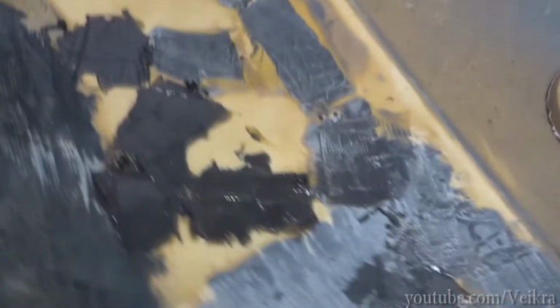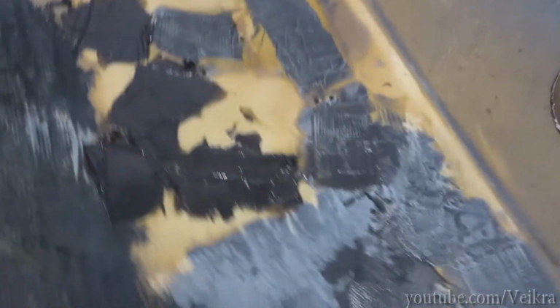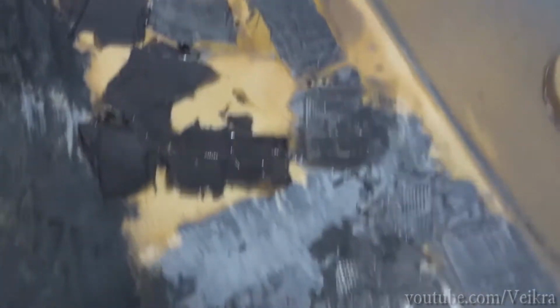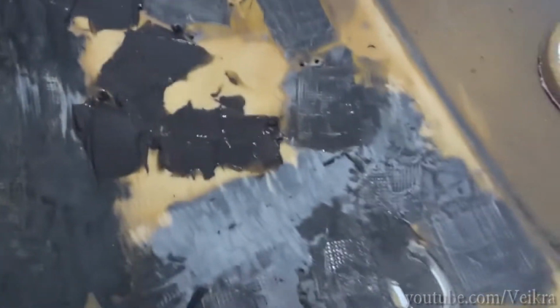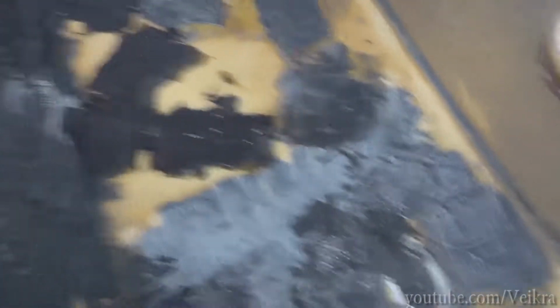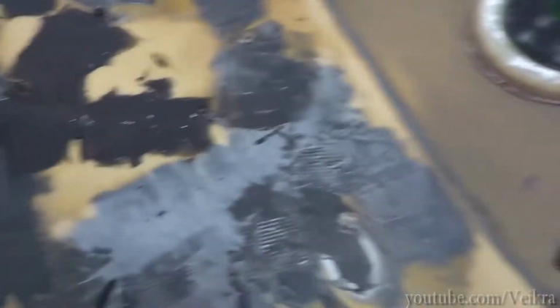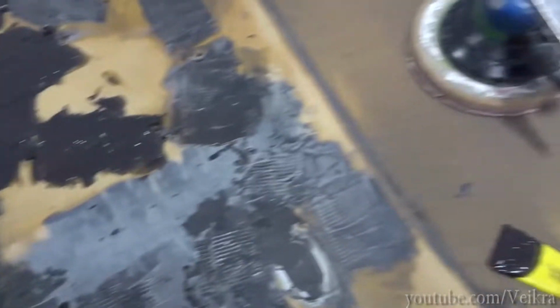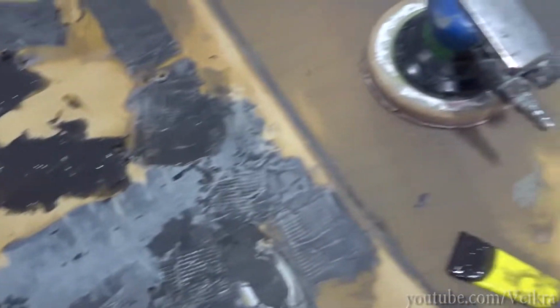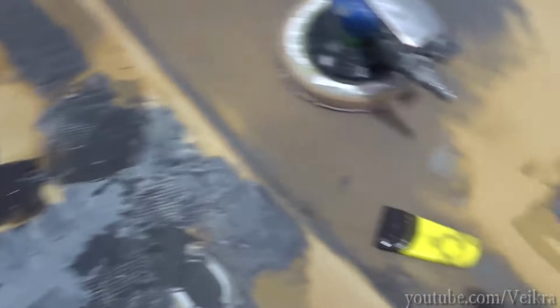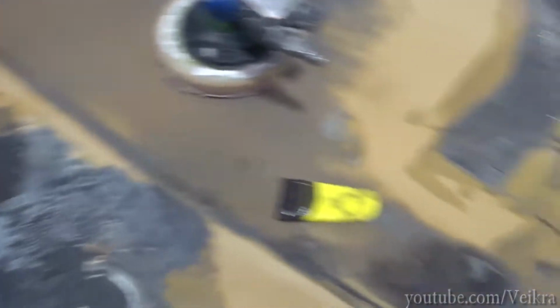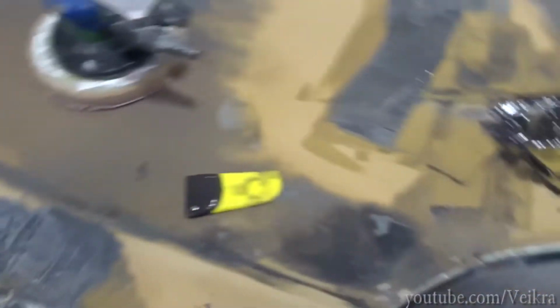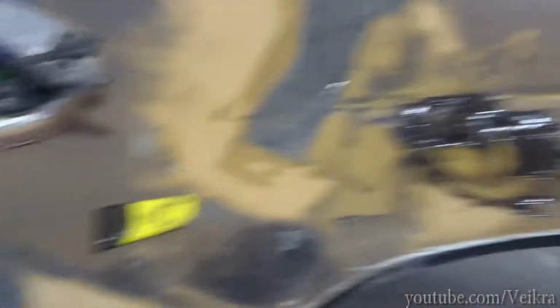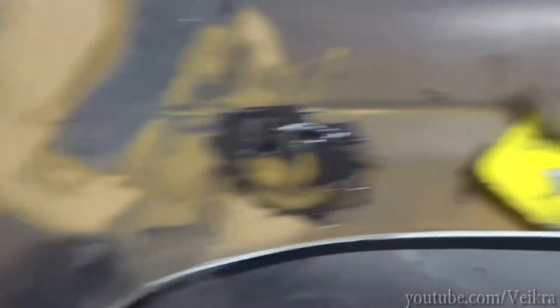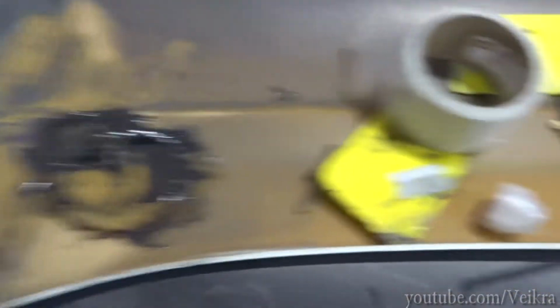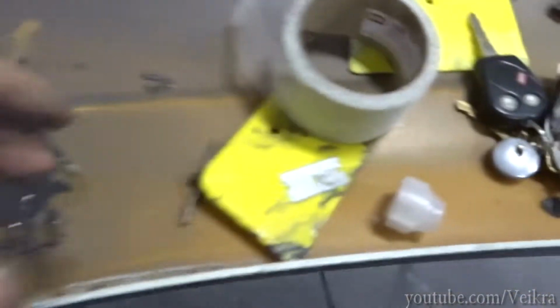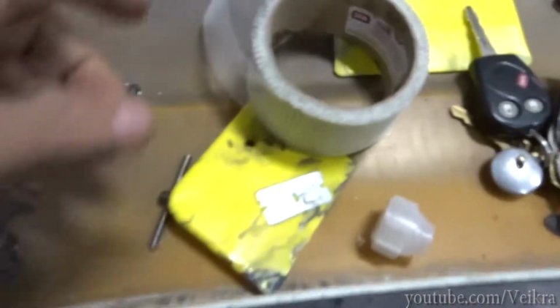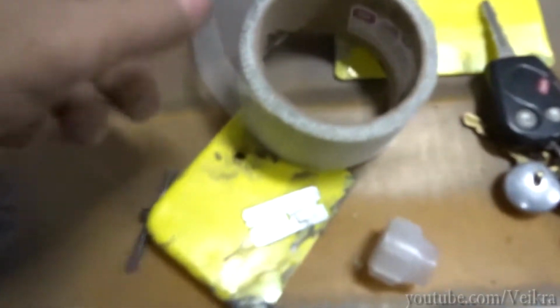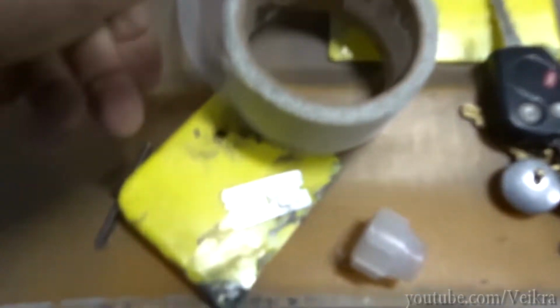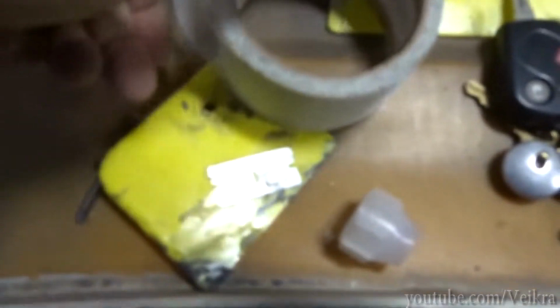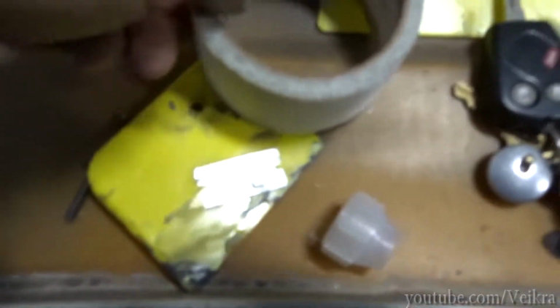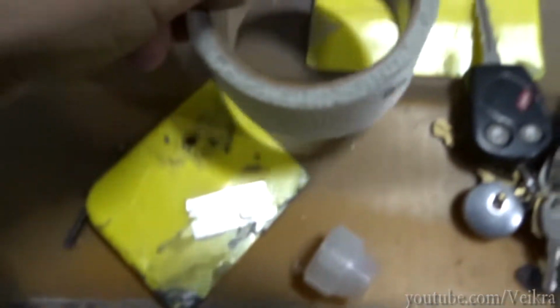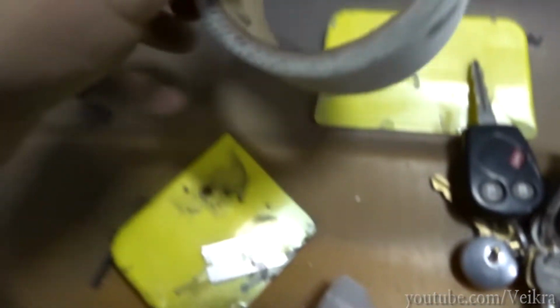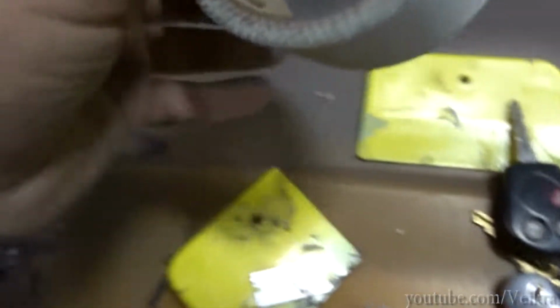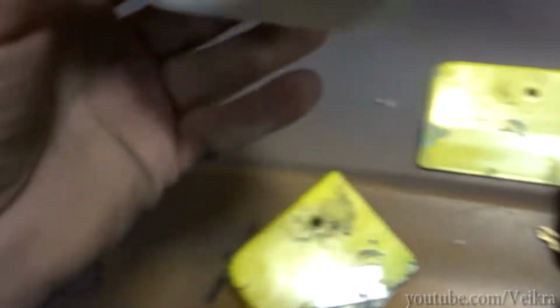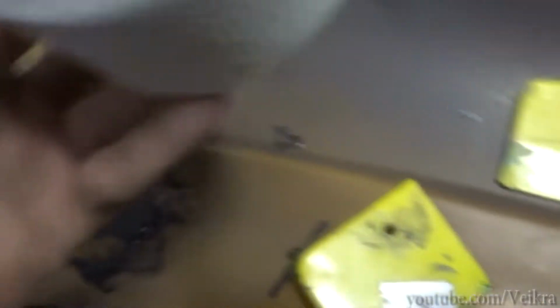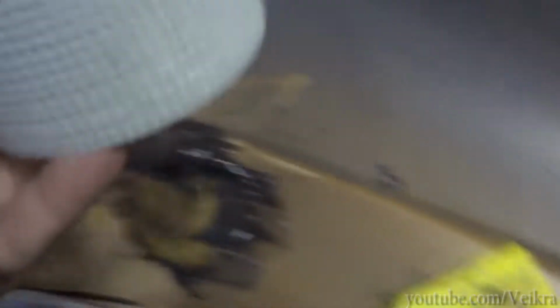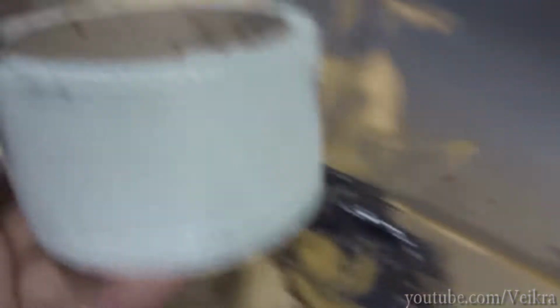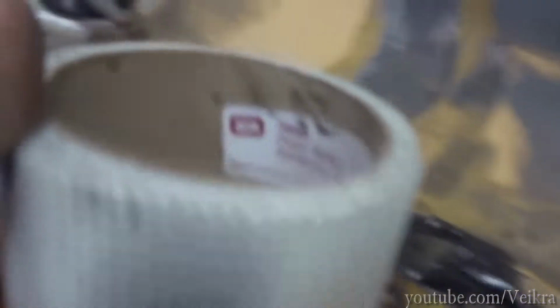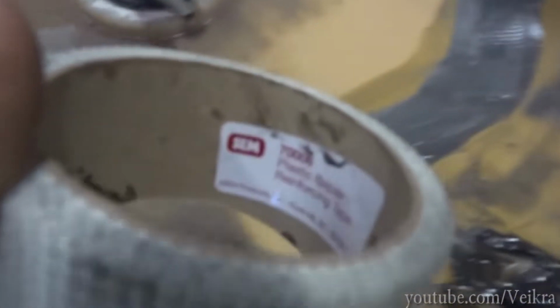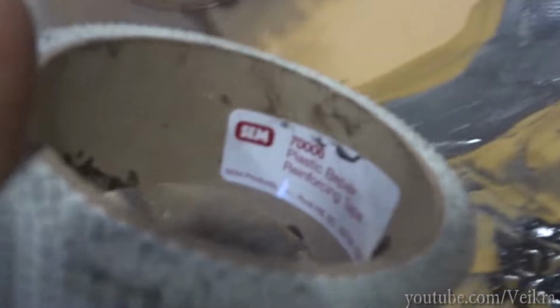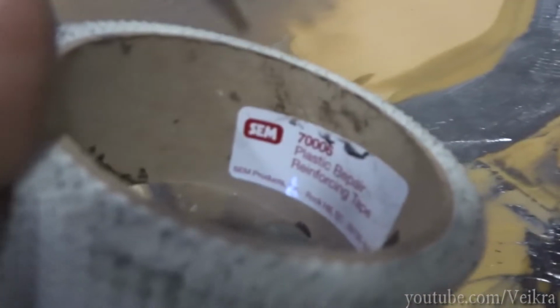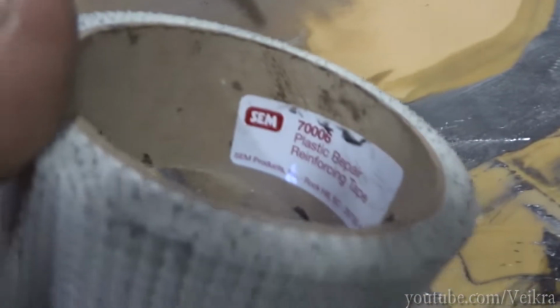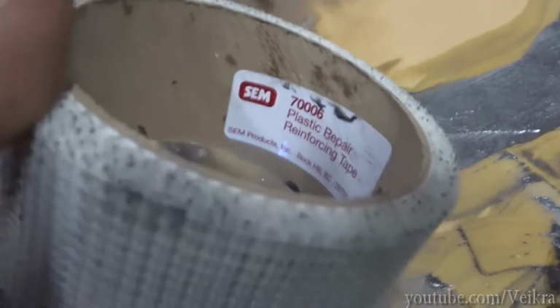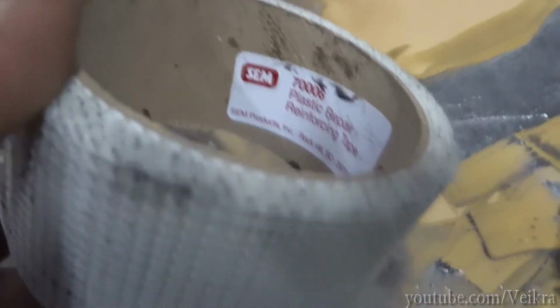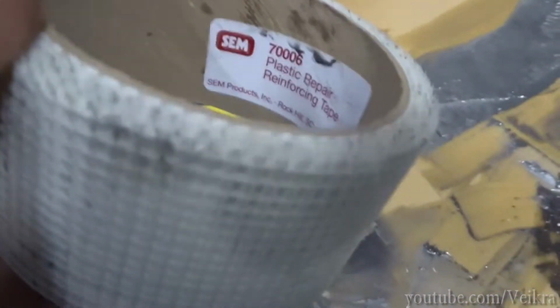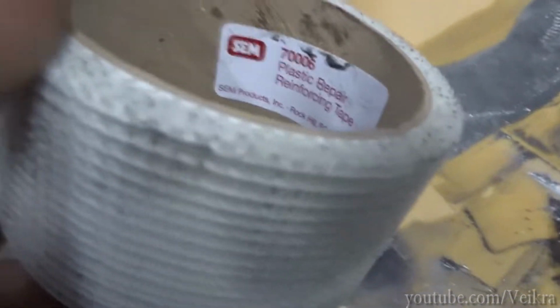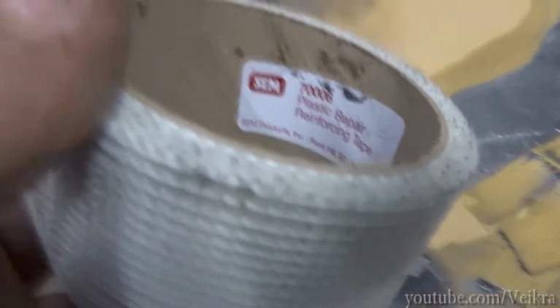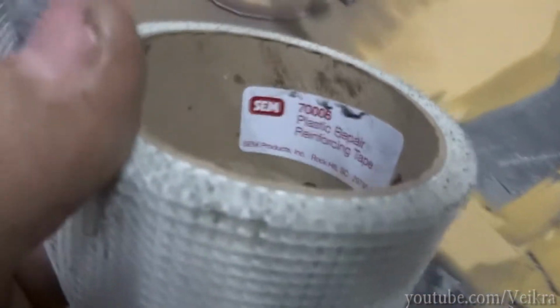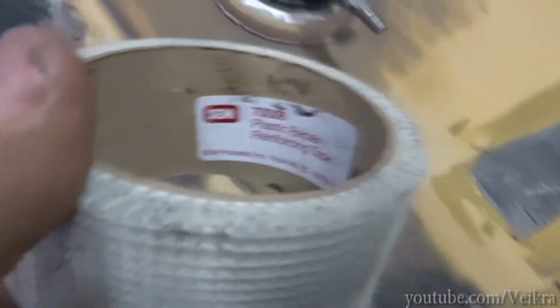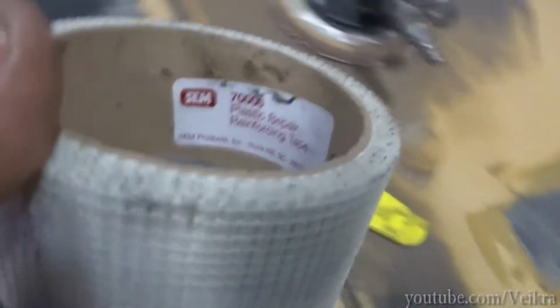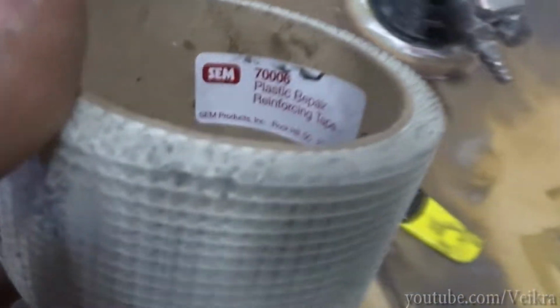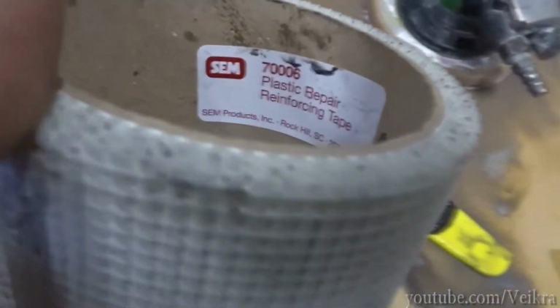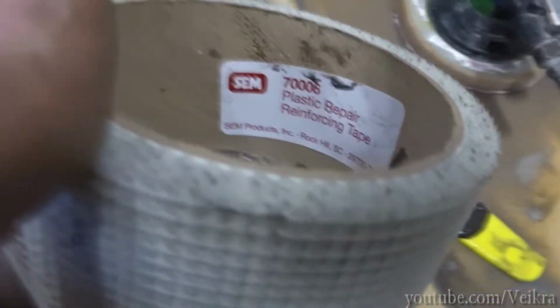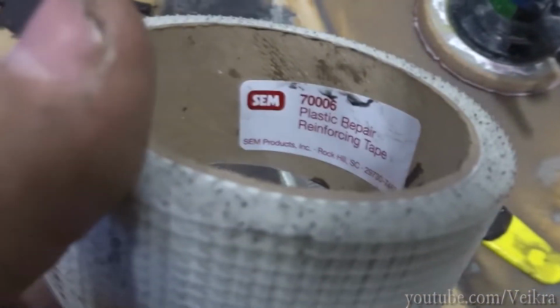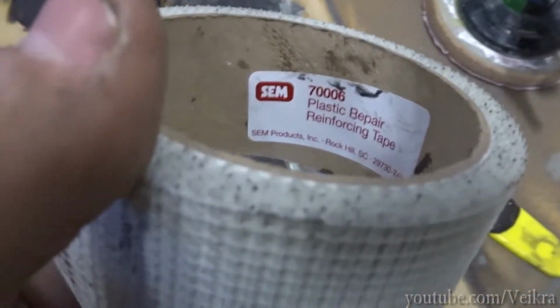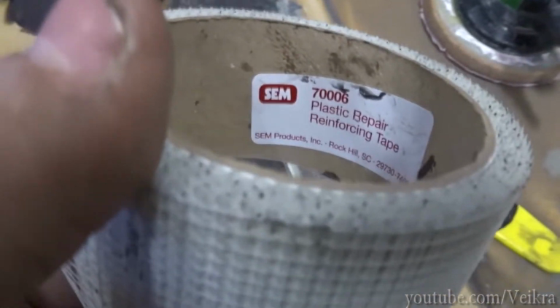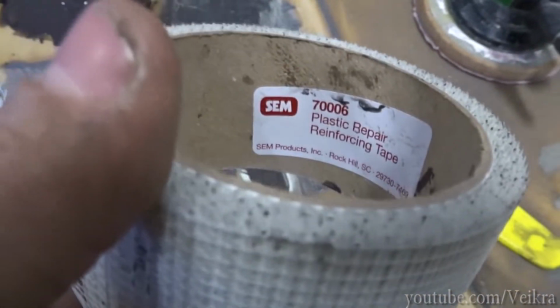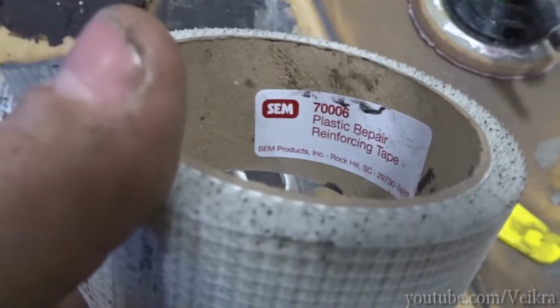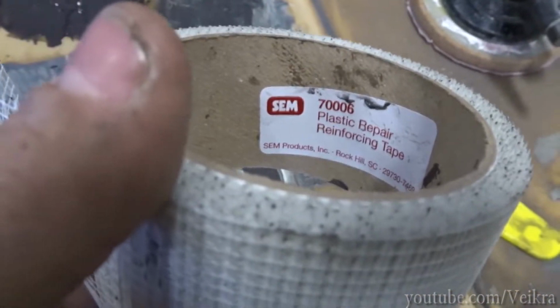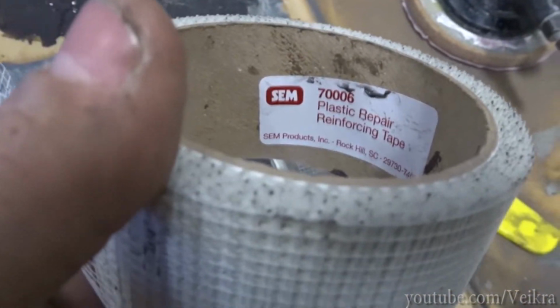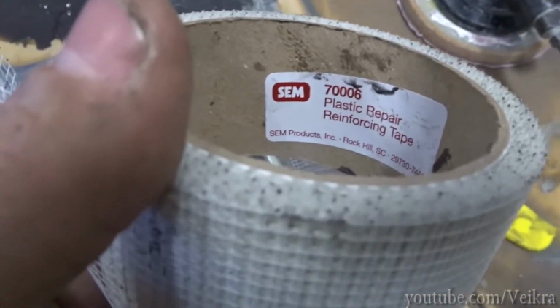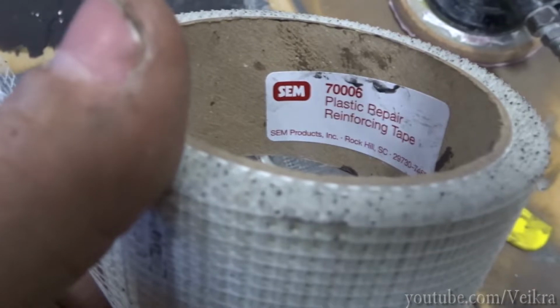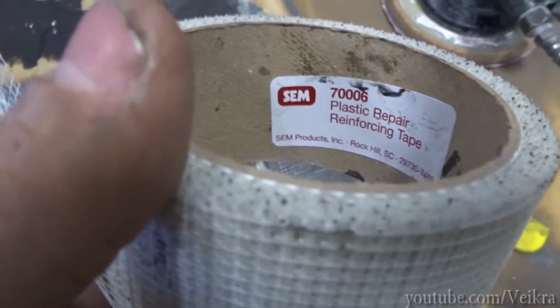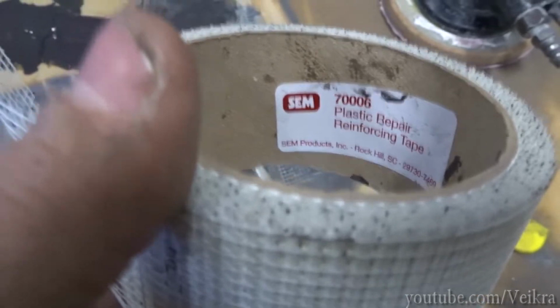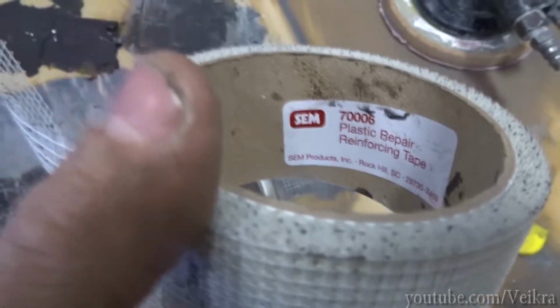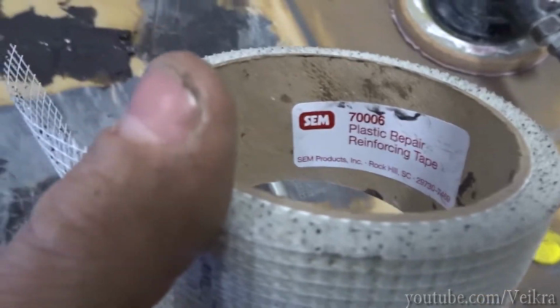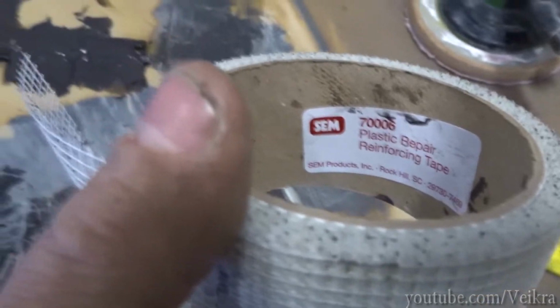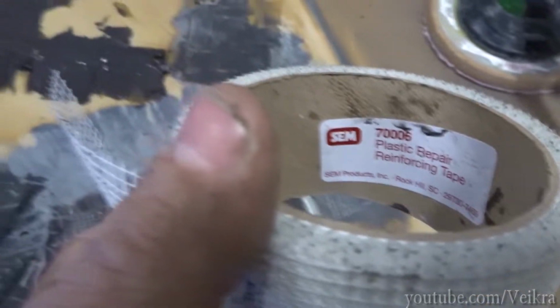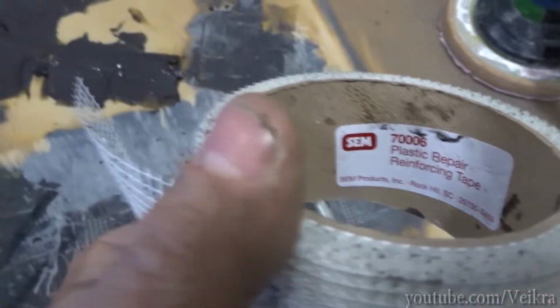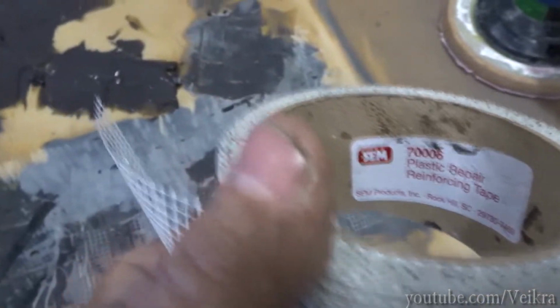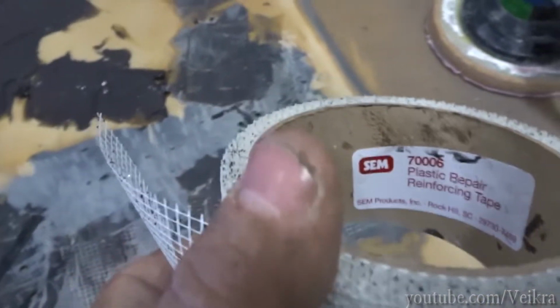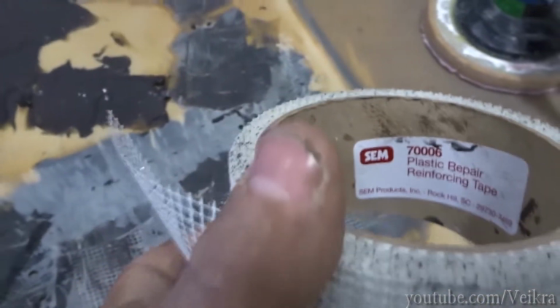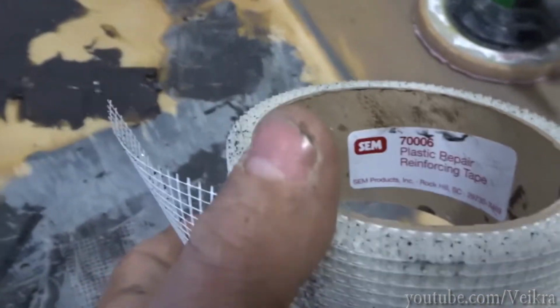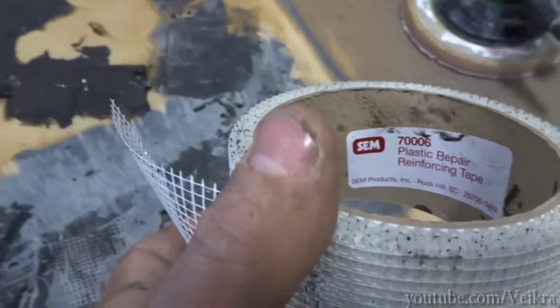Now we're gonna cut a few pieces of mat, put that down, and let it sit for a while.